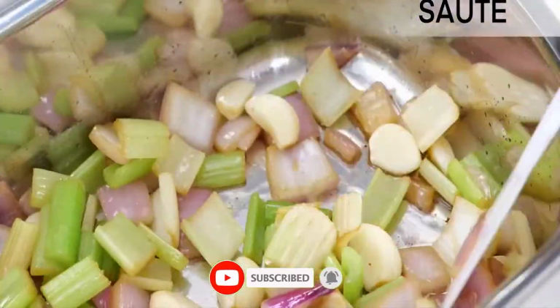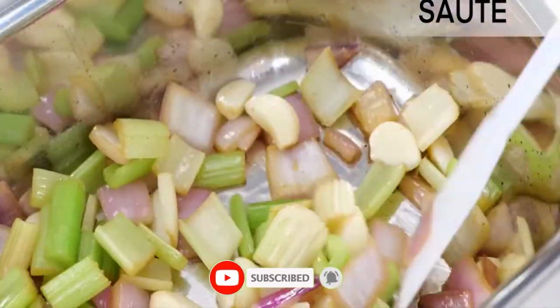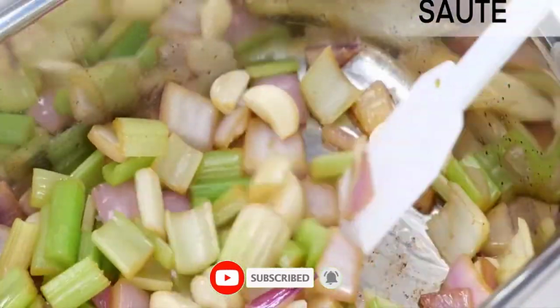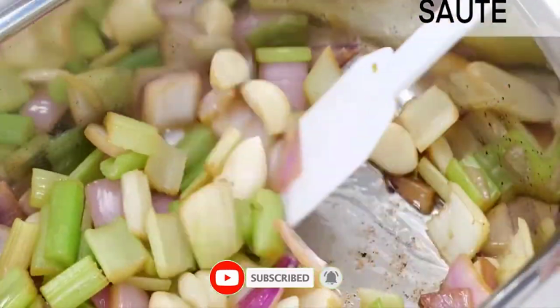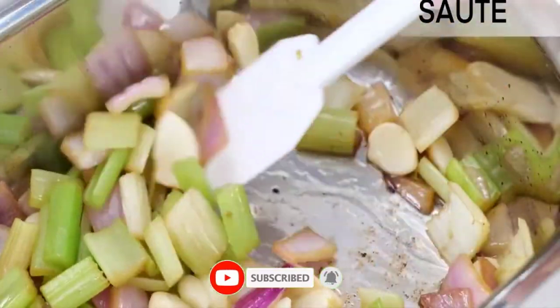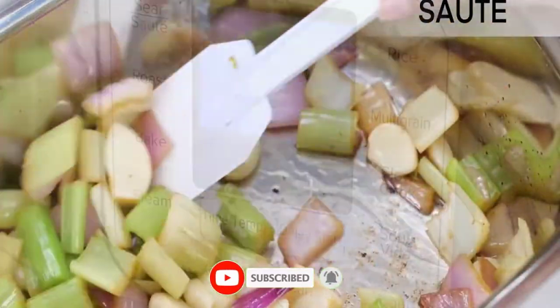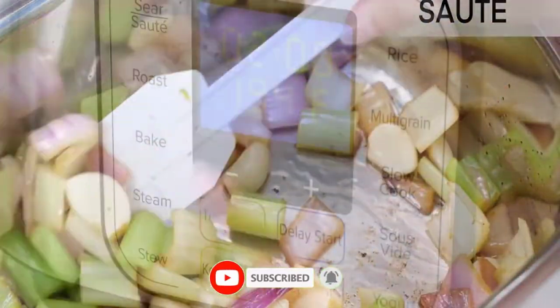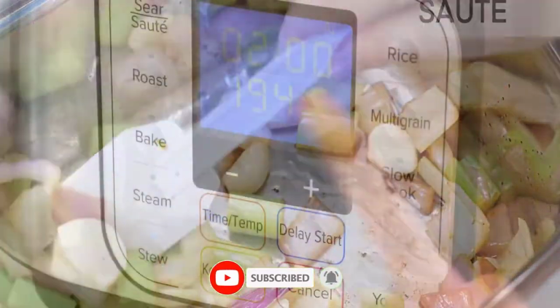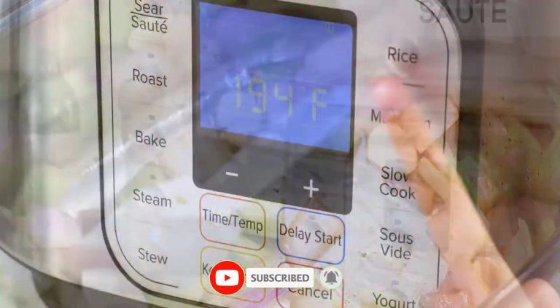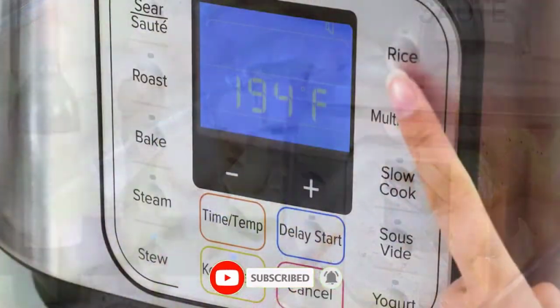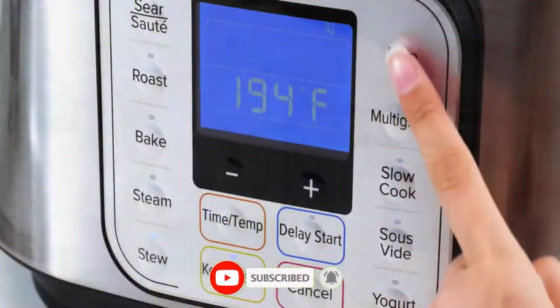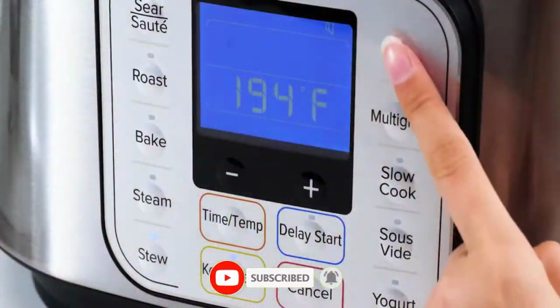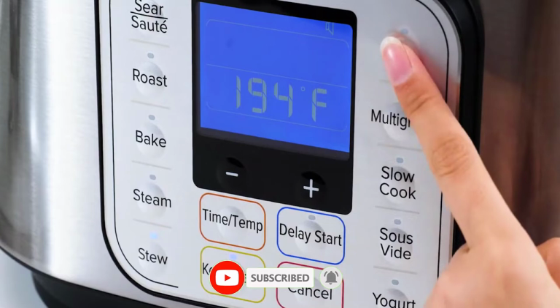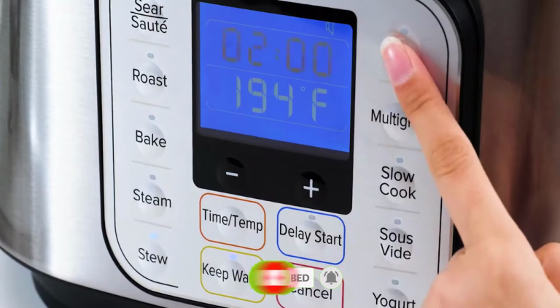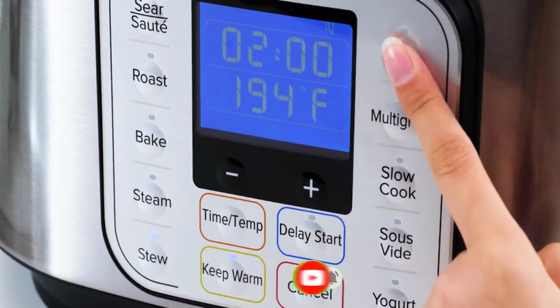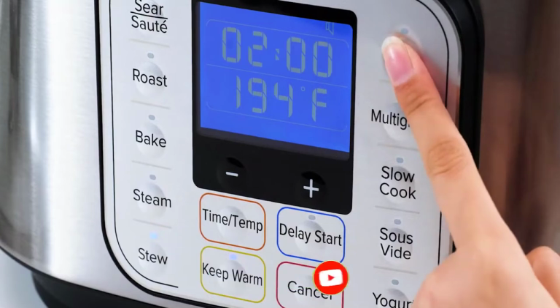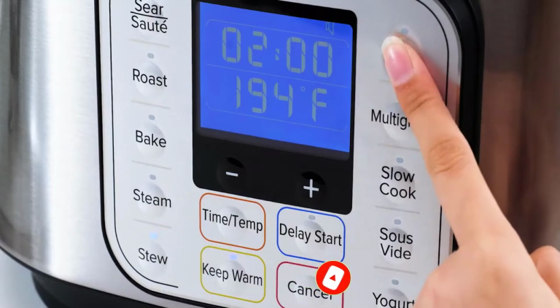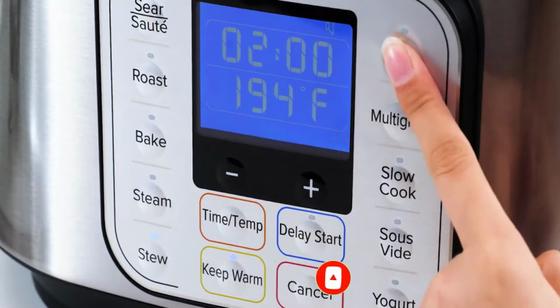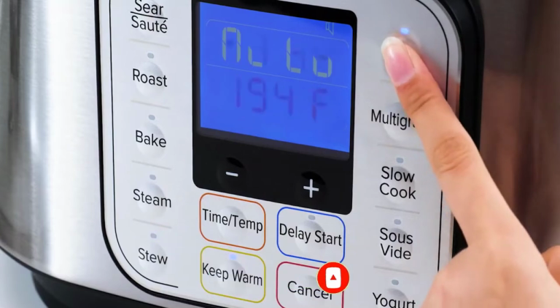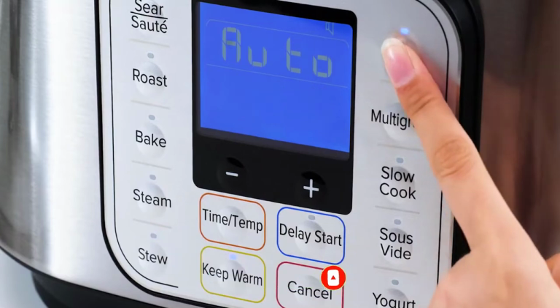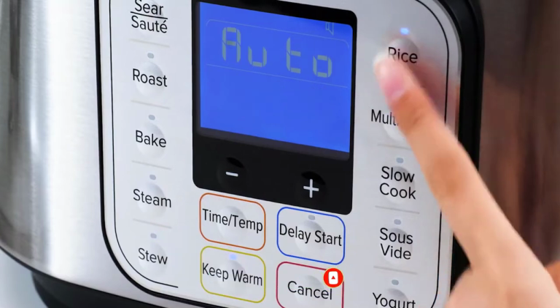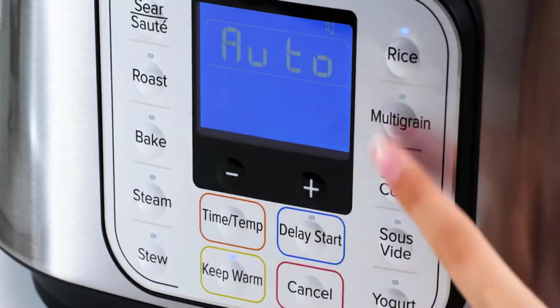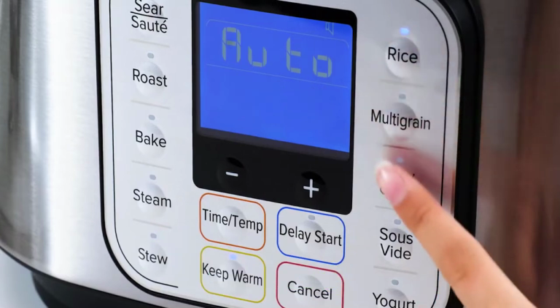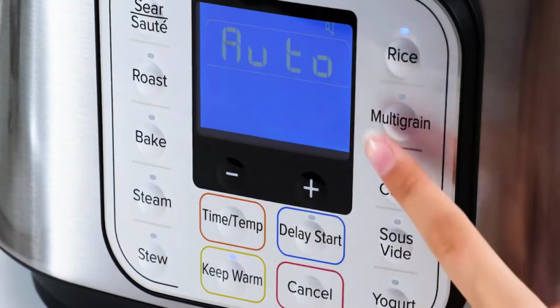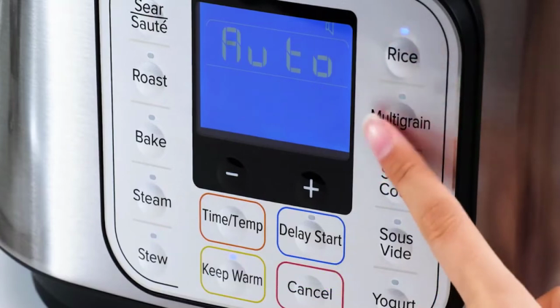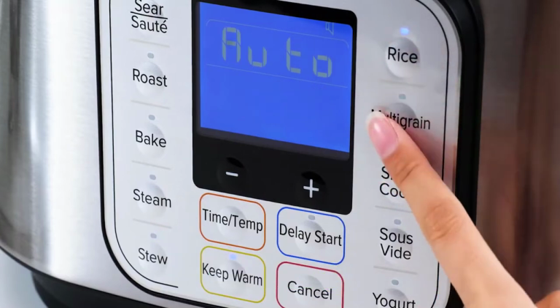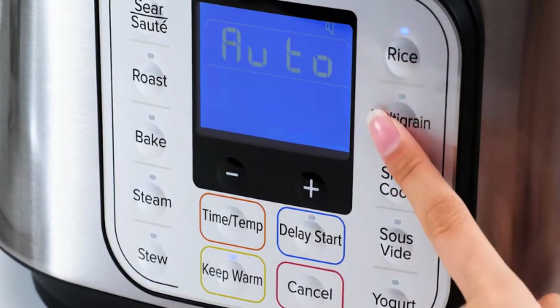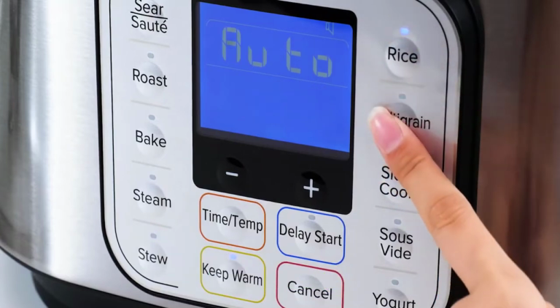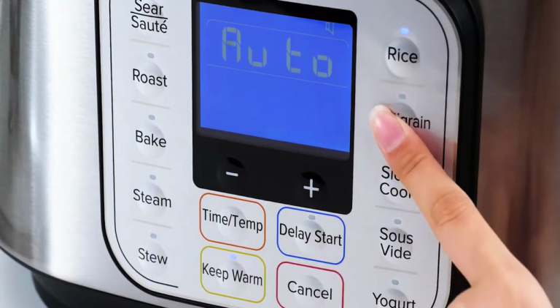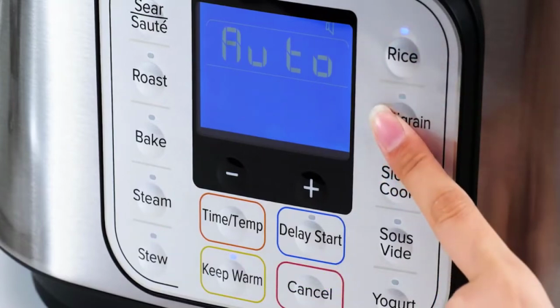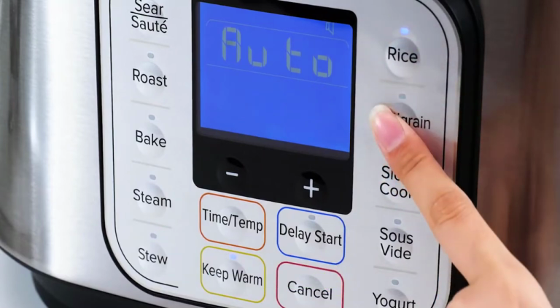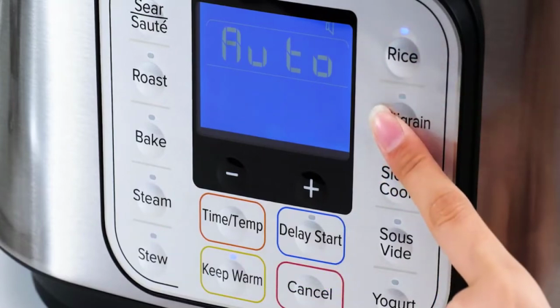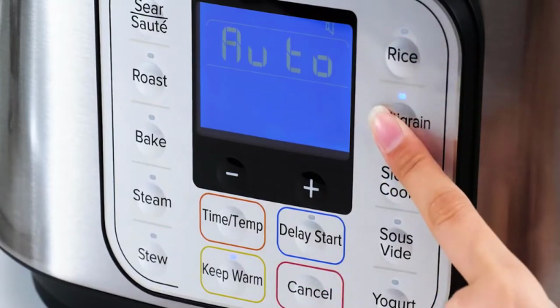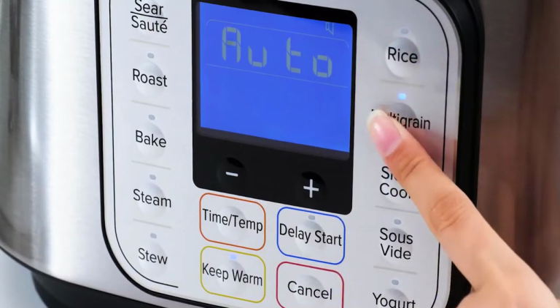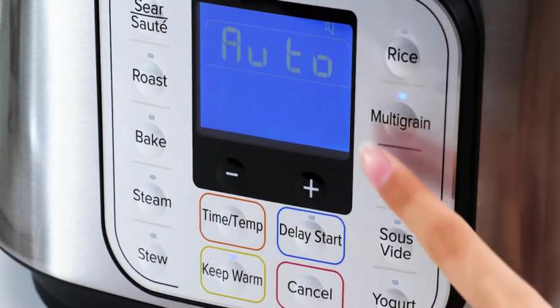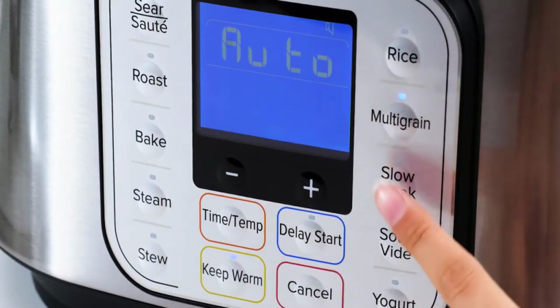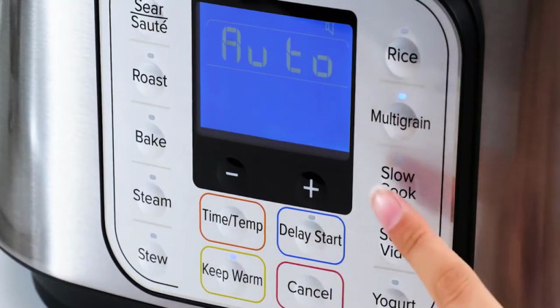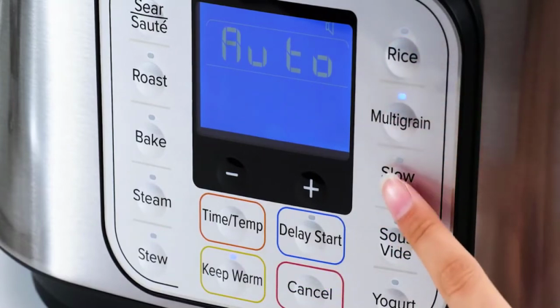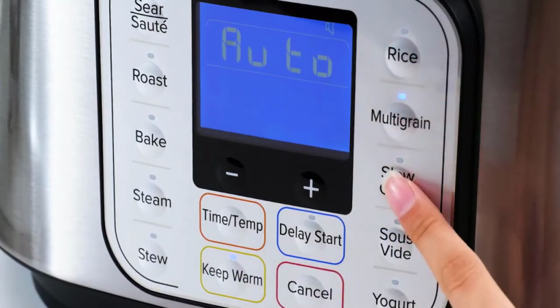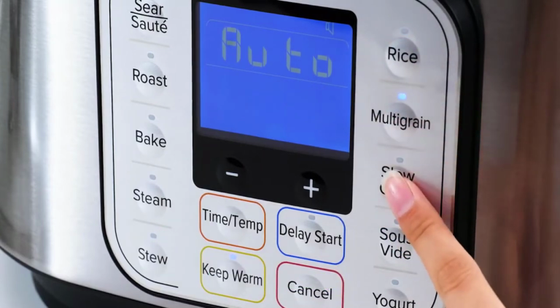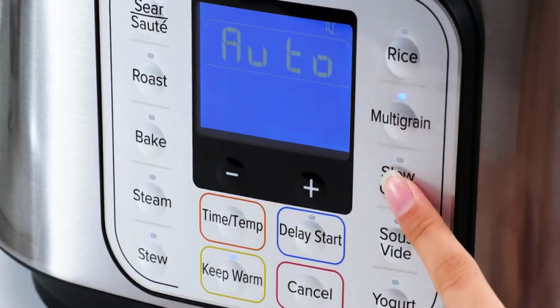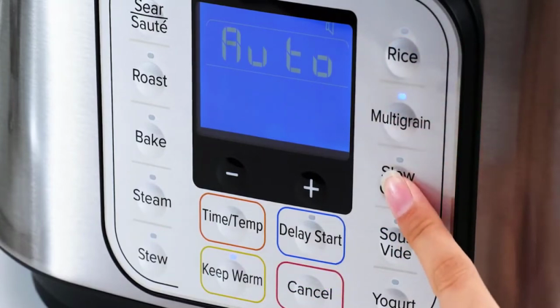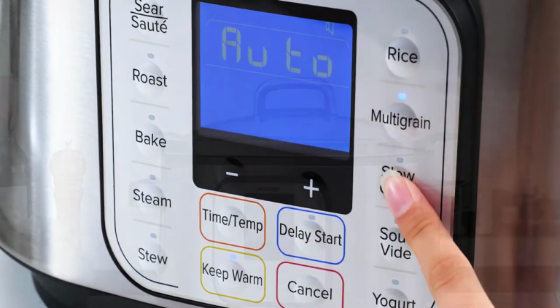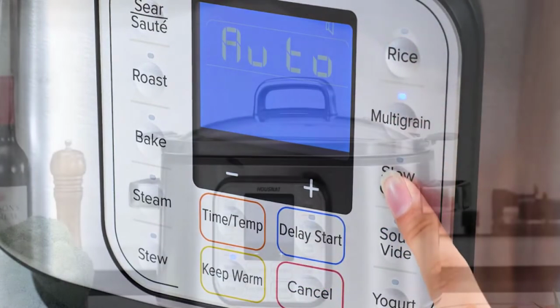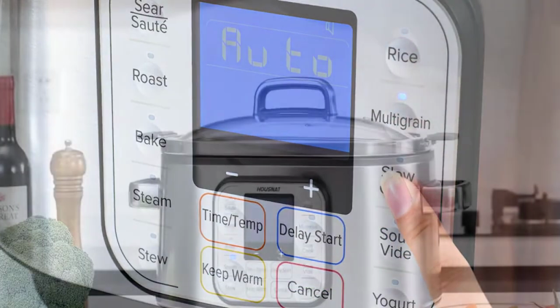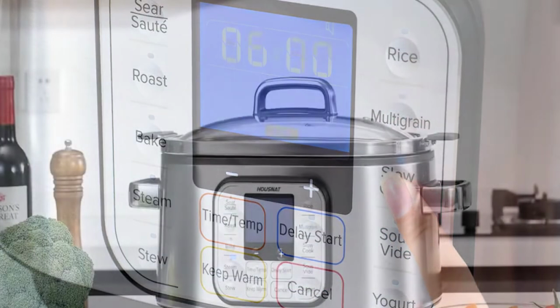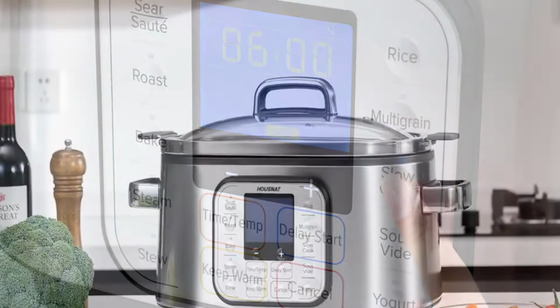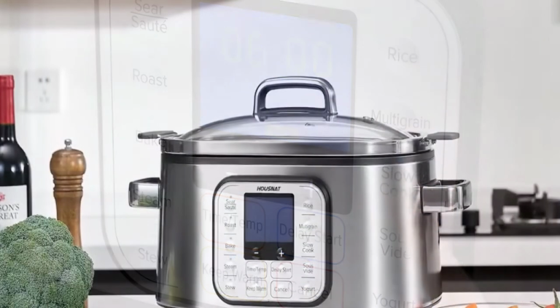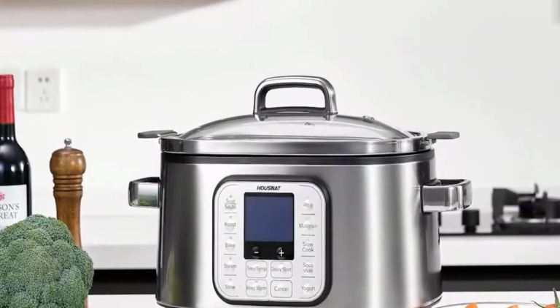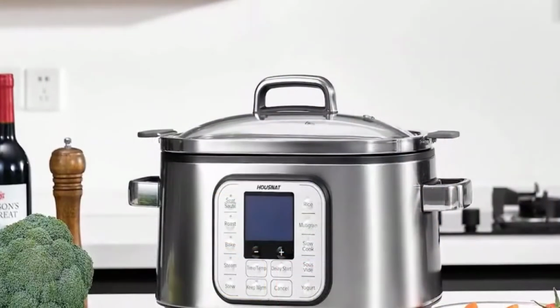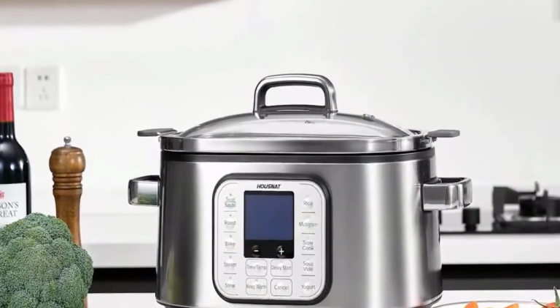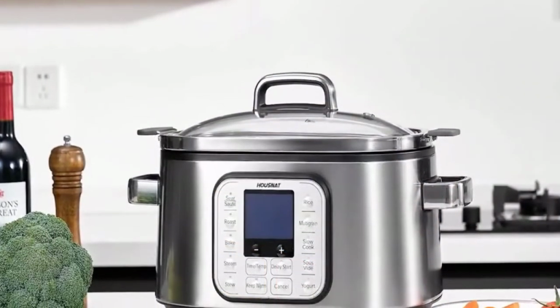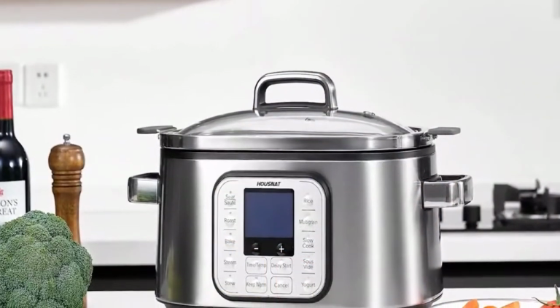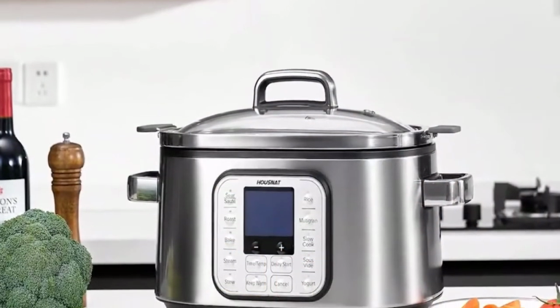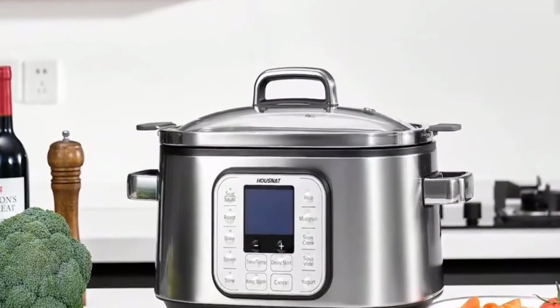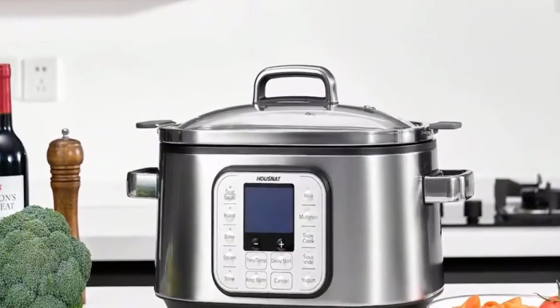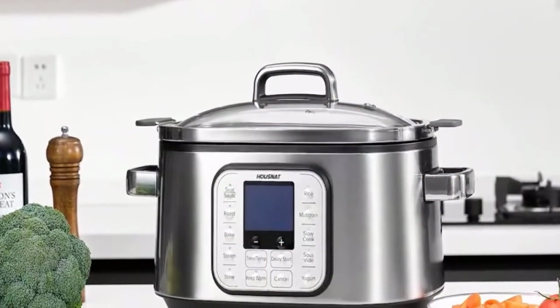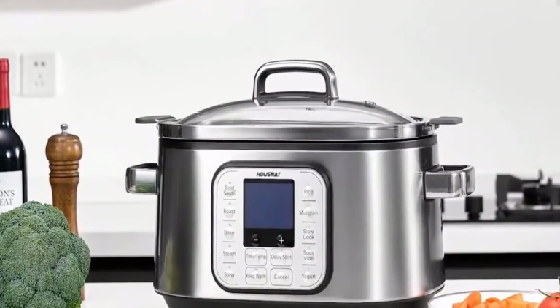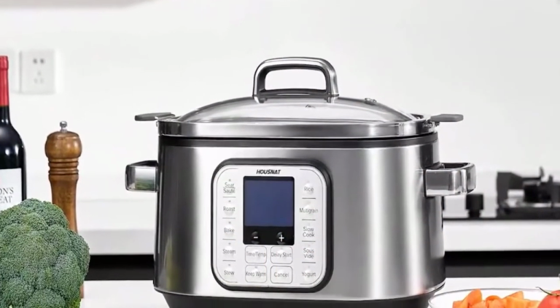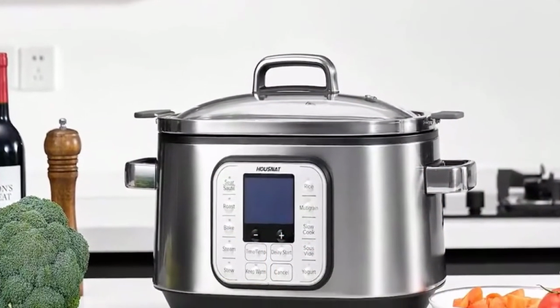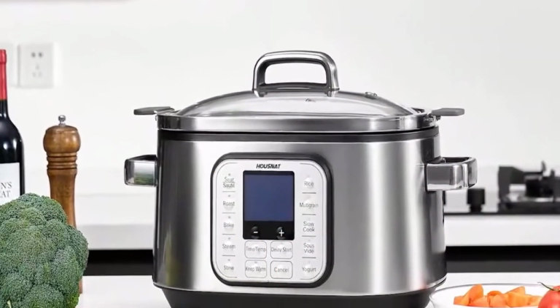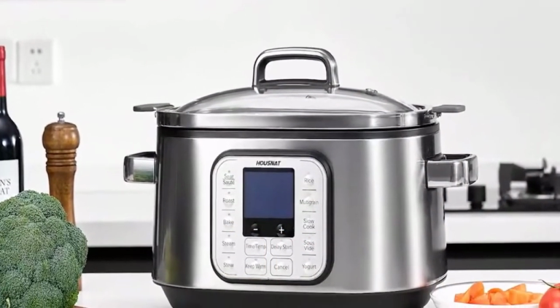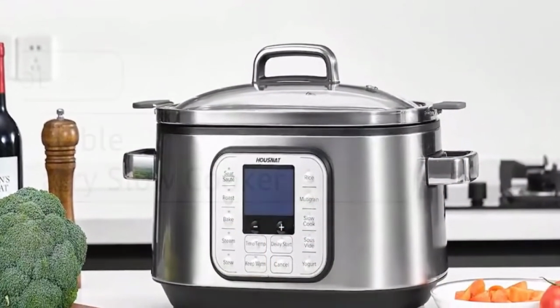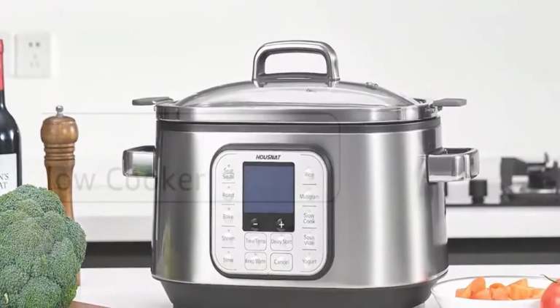Advantages: One-touch smart programs. Intelligent temperature control. Premium oval liner and handles.